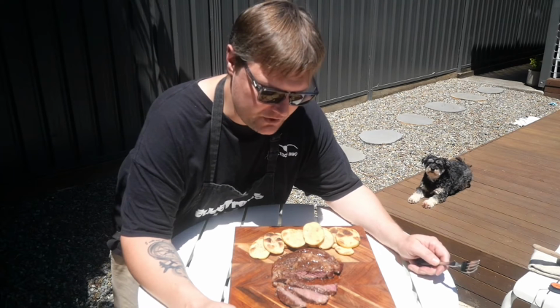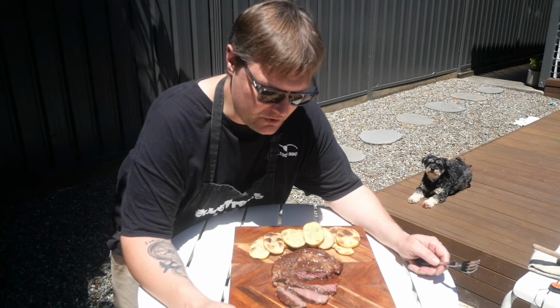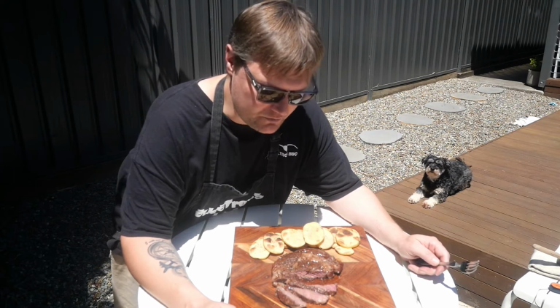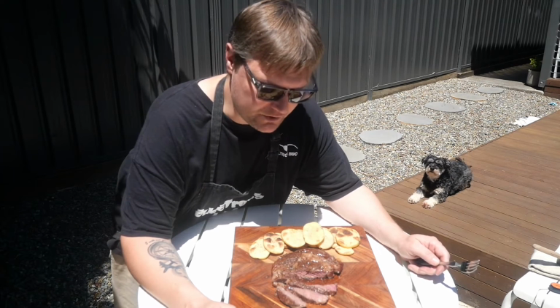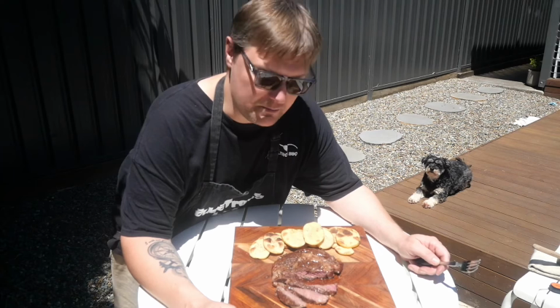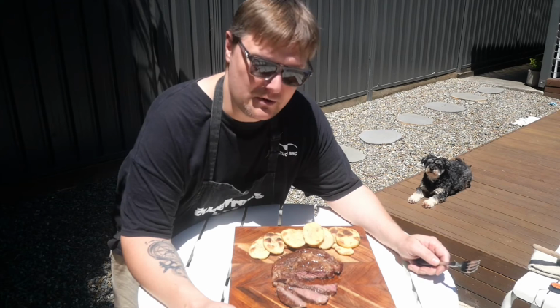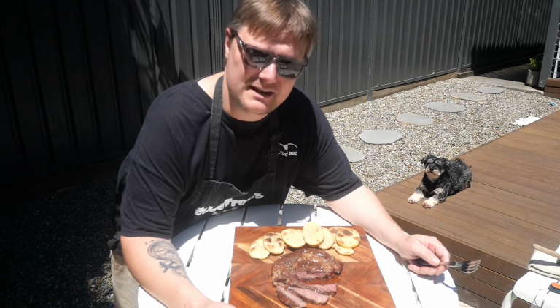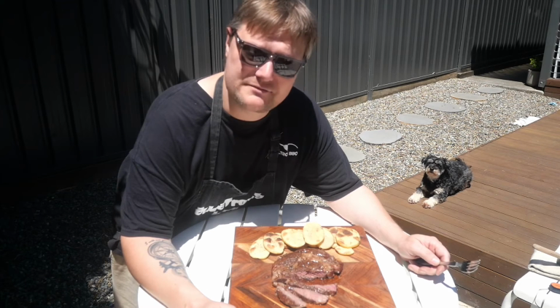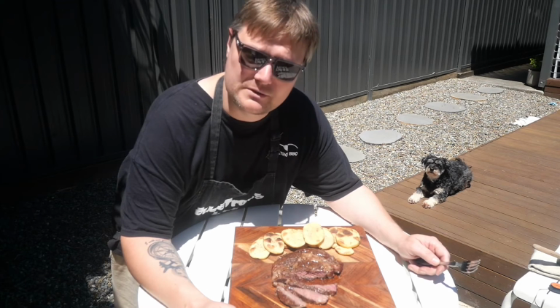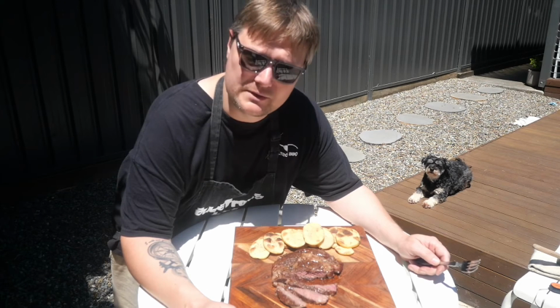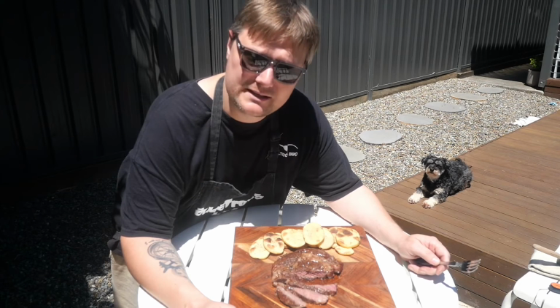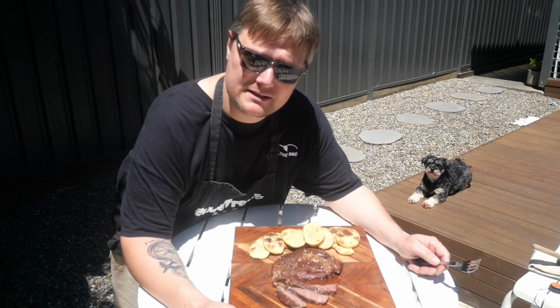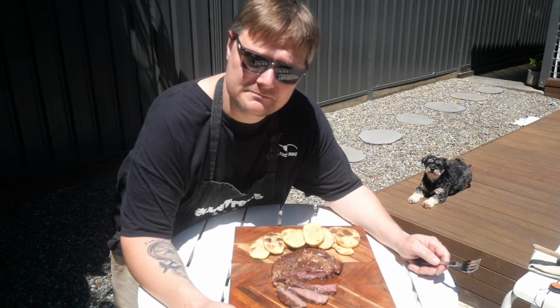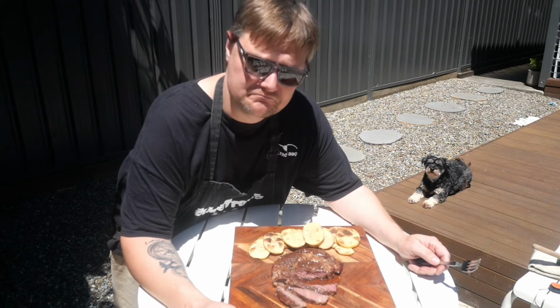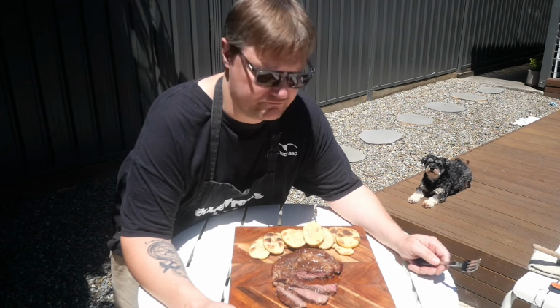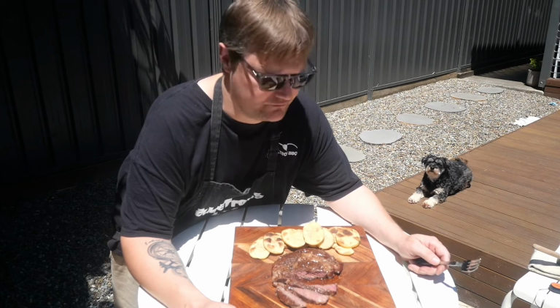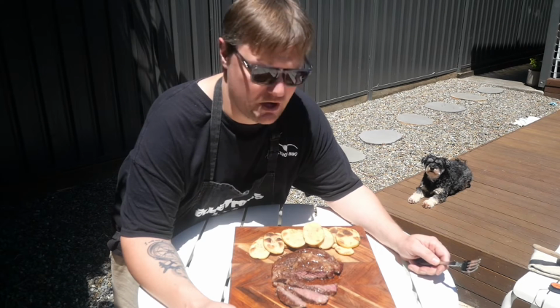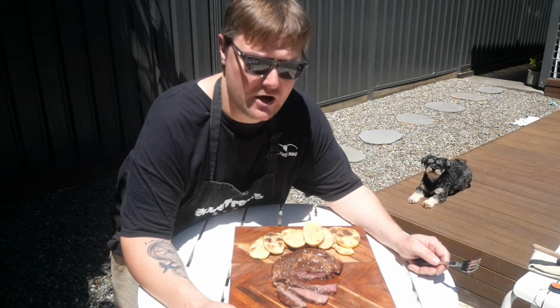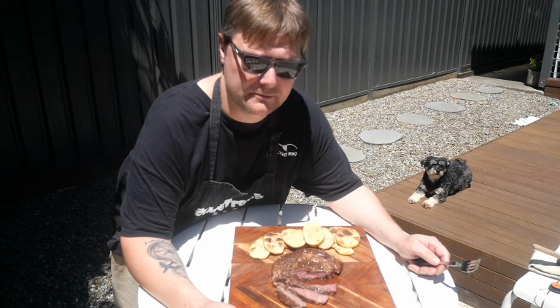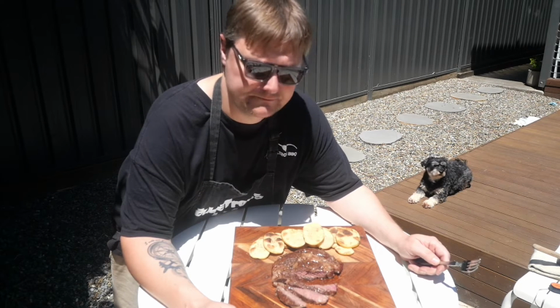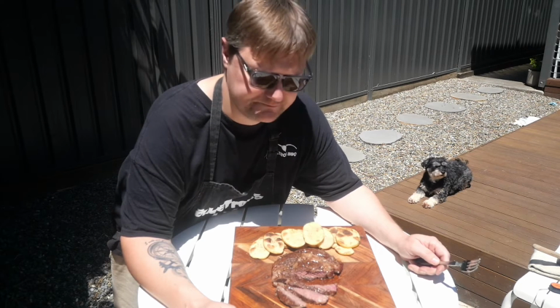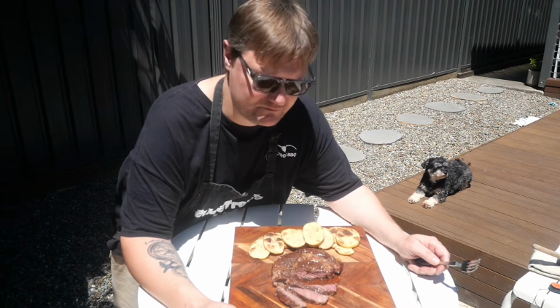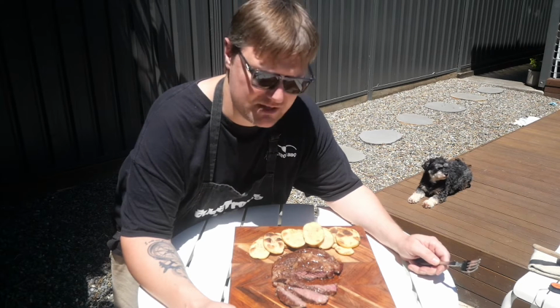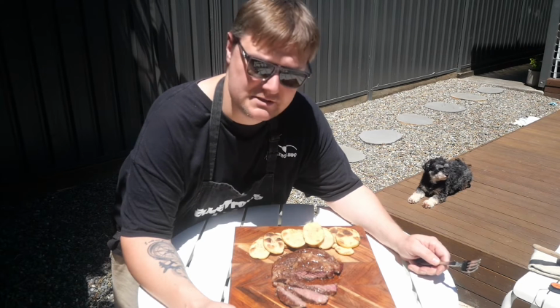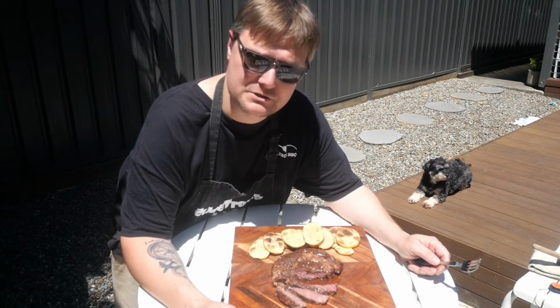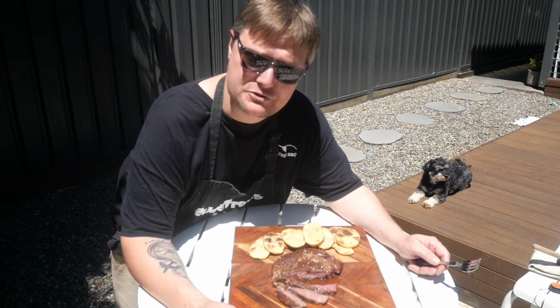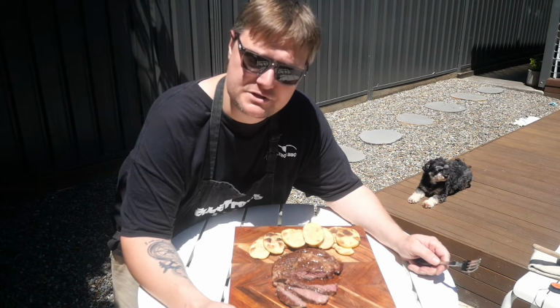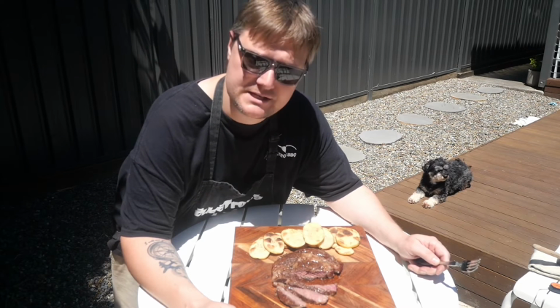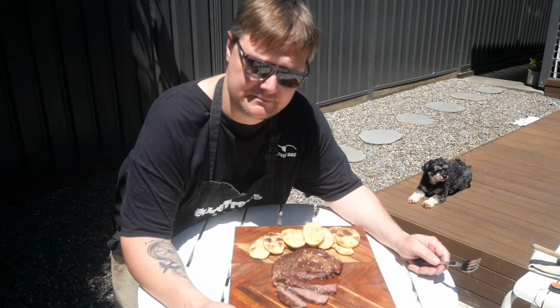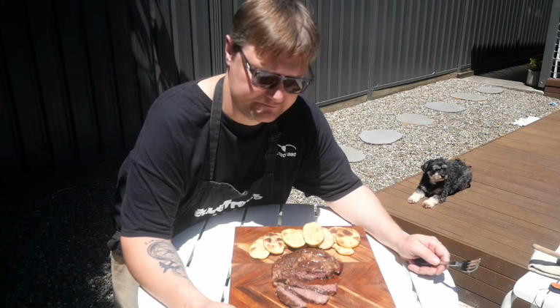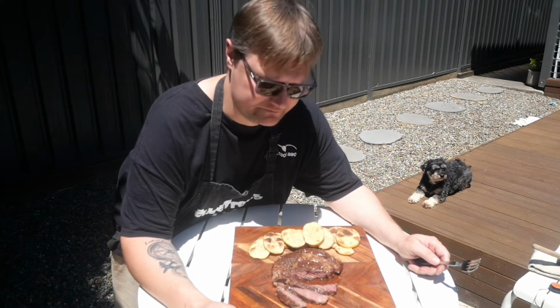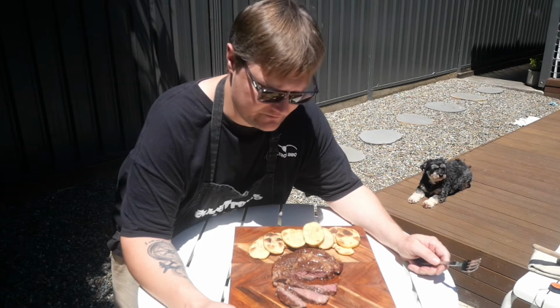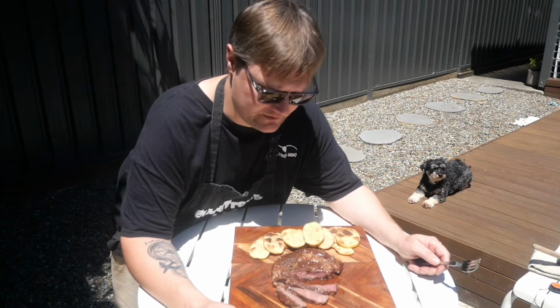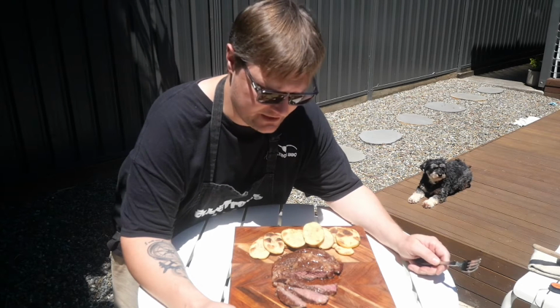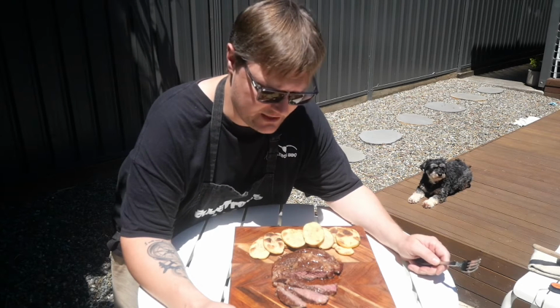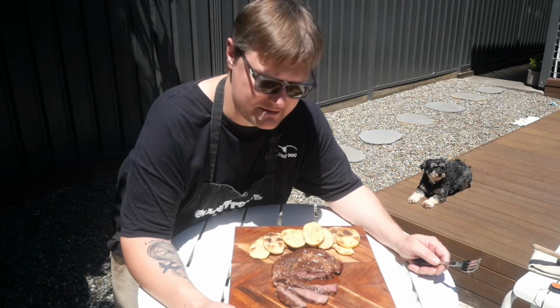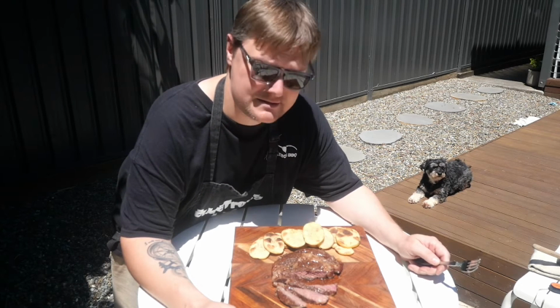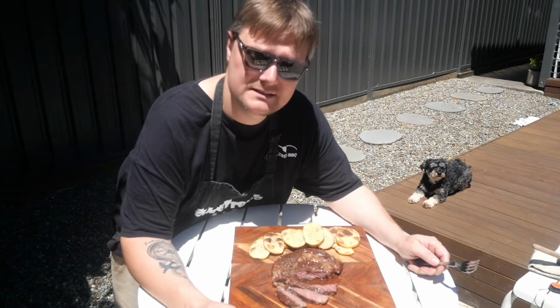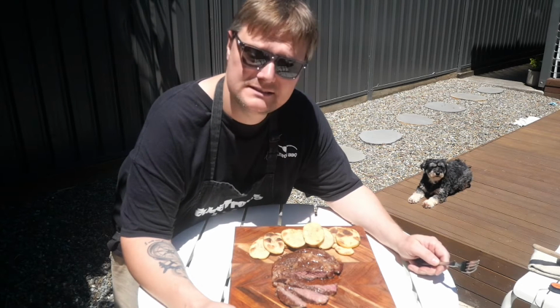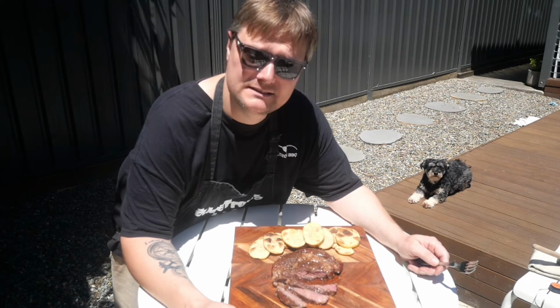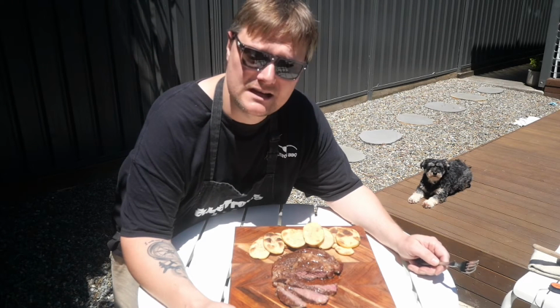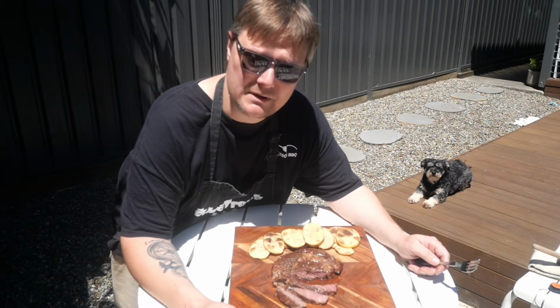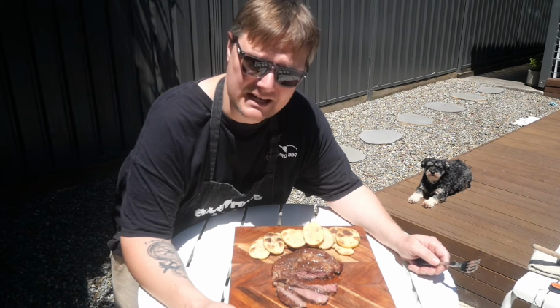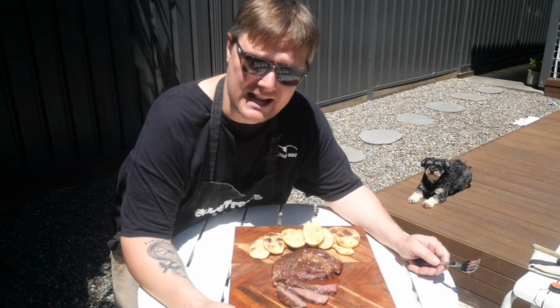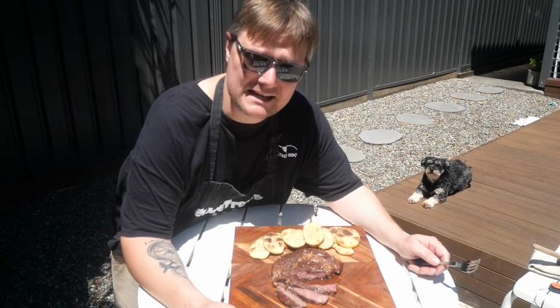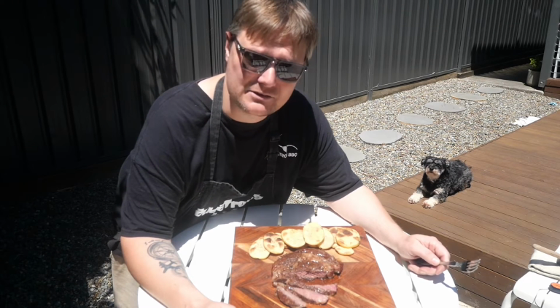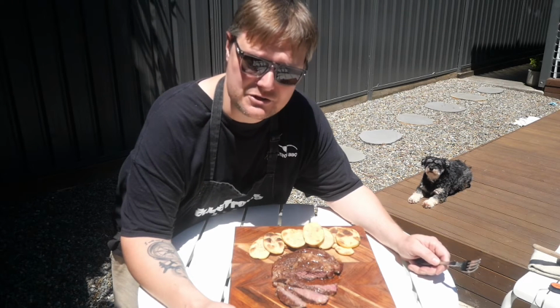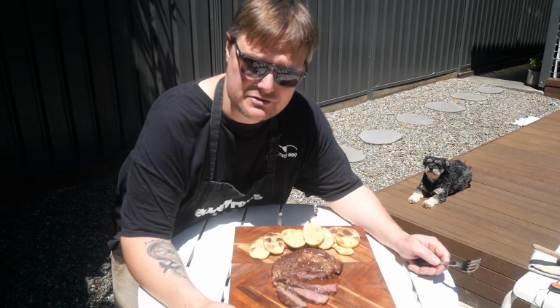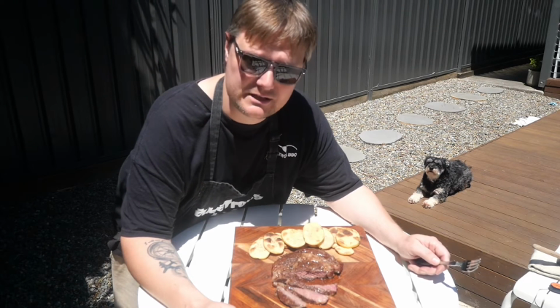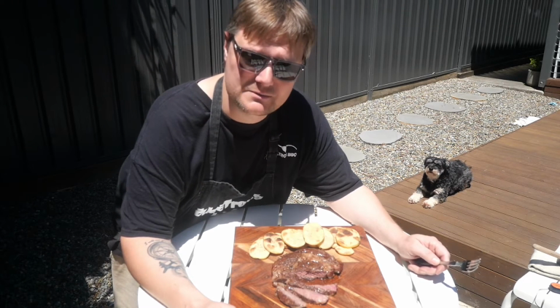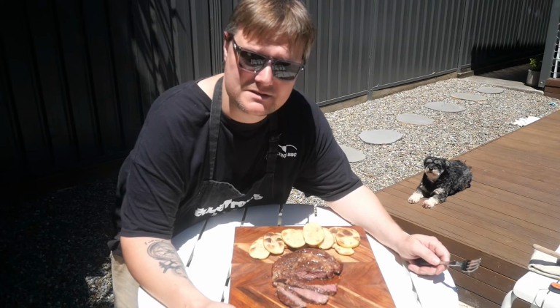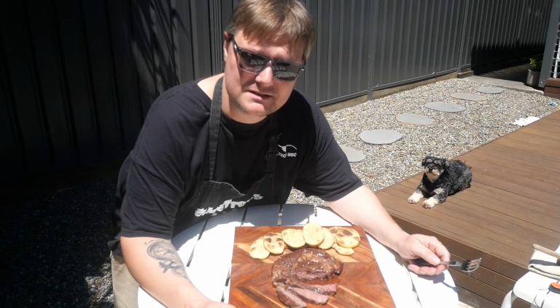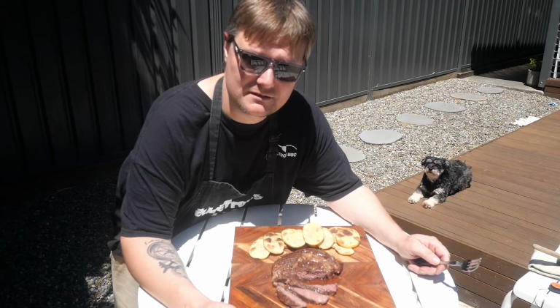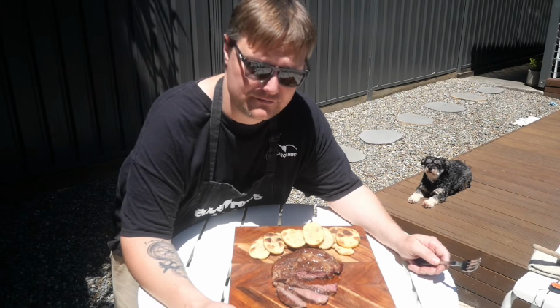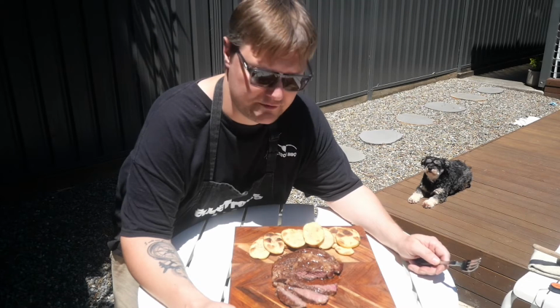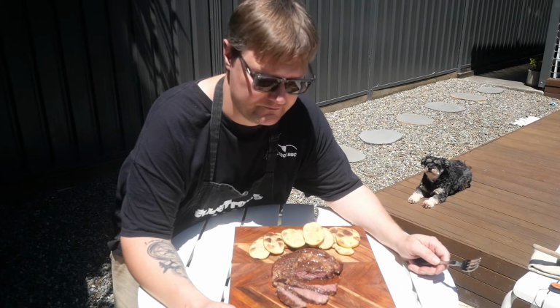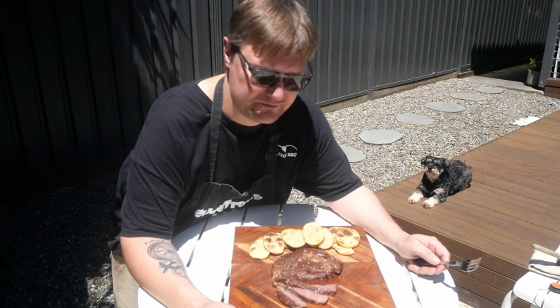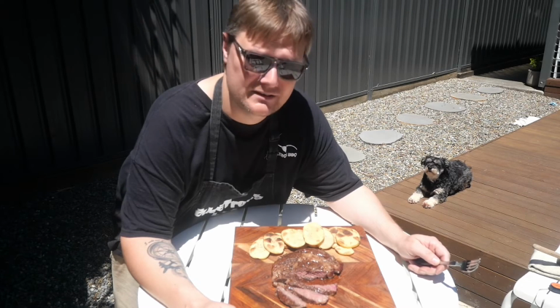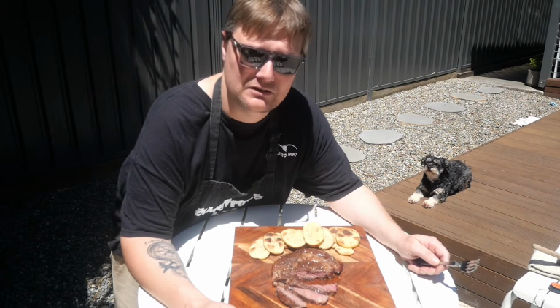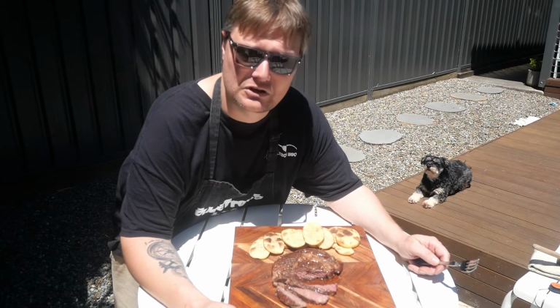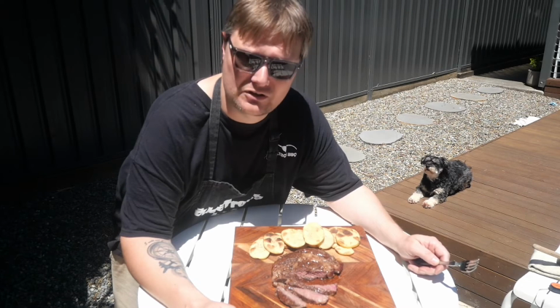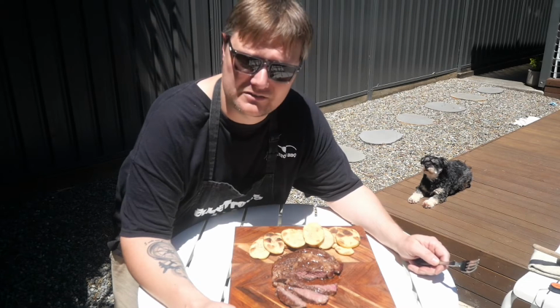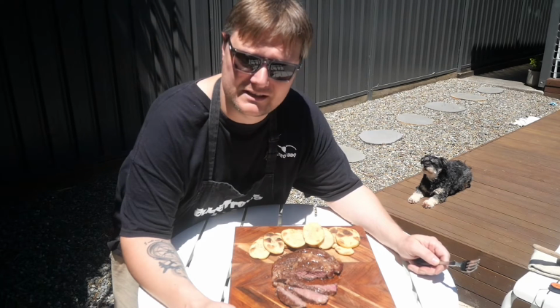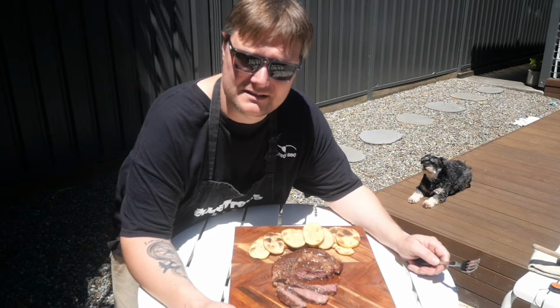Would I buy it every week? No. Is it a treat? Yes. Am I glad that I treated myself? God yes.